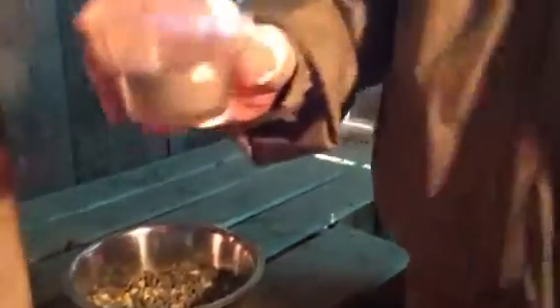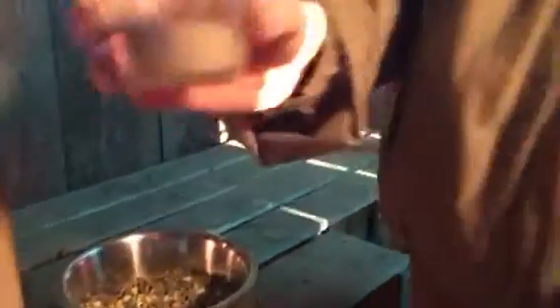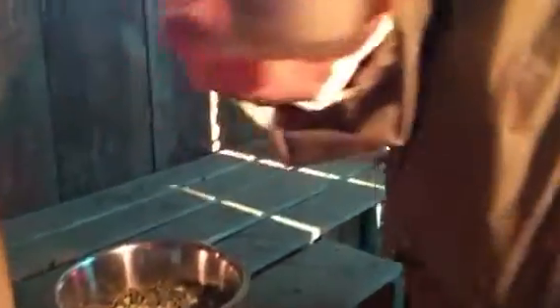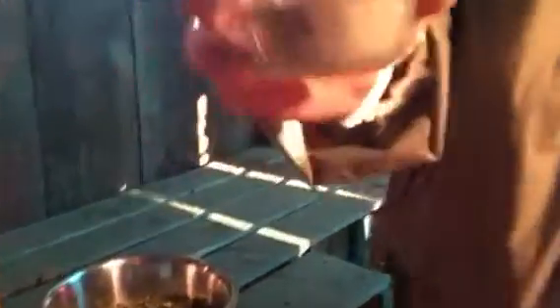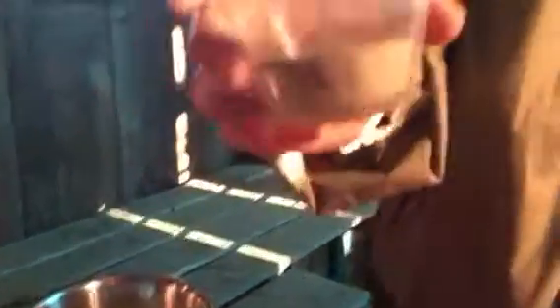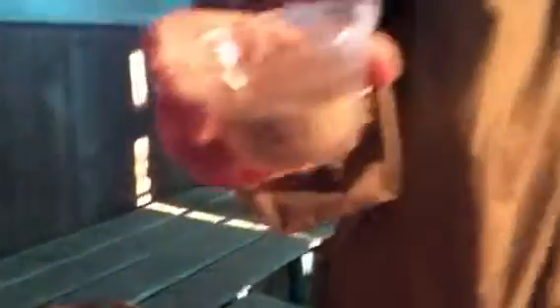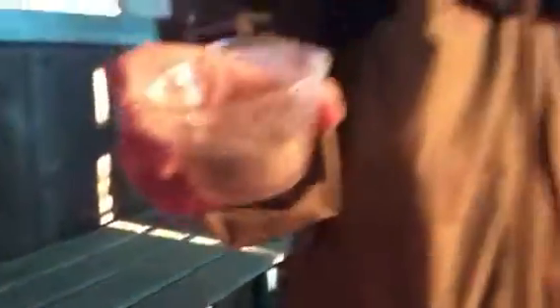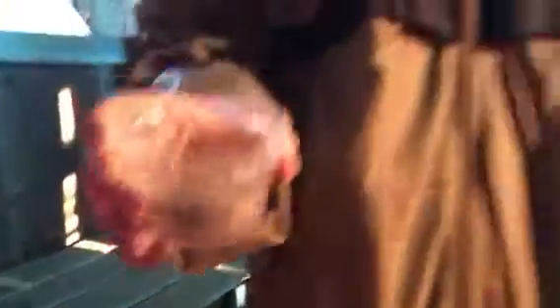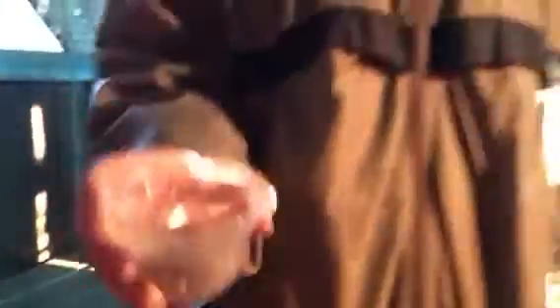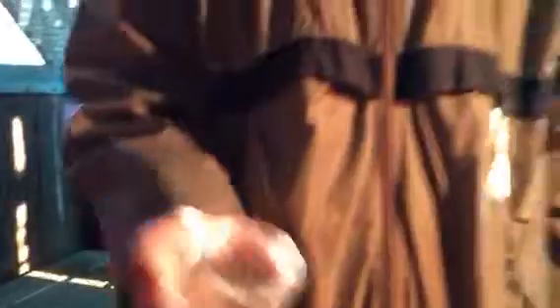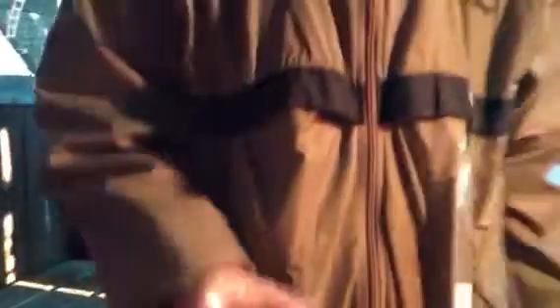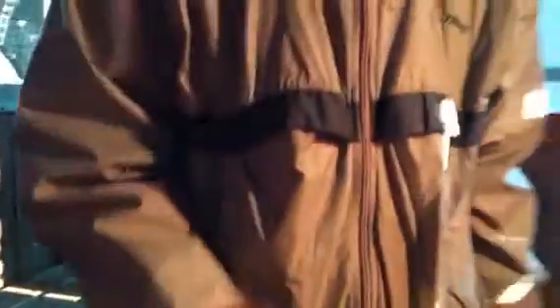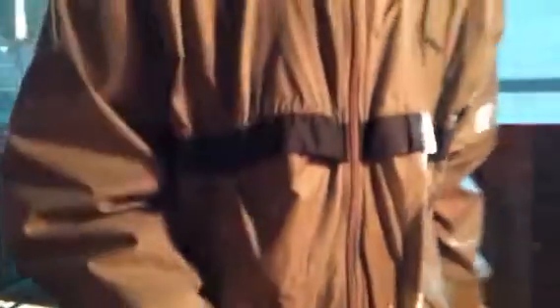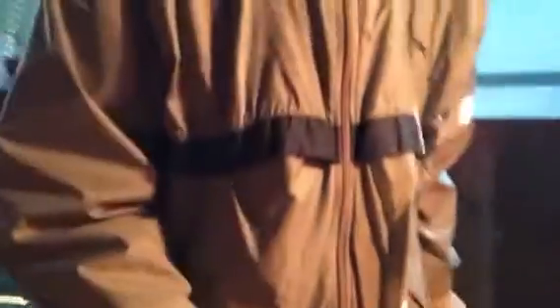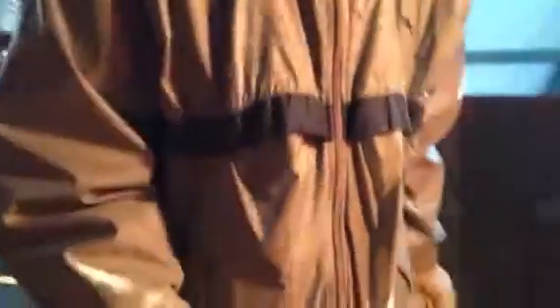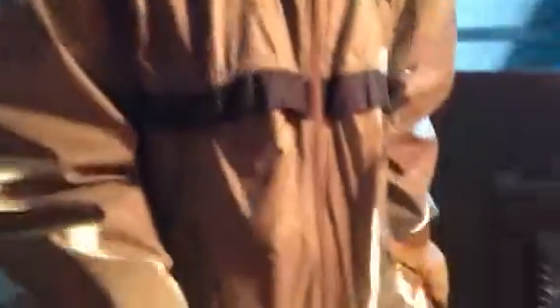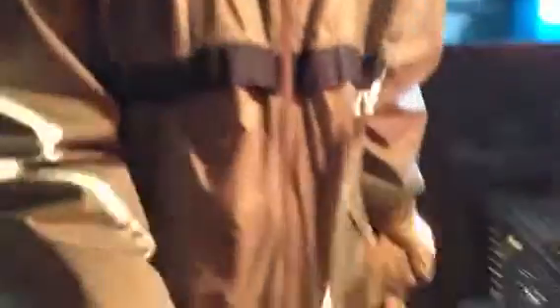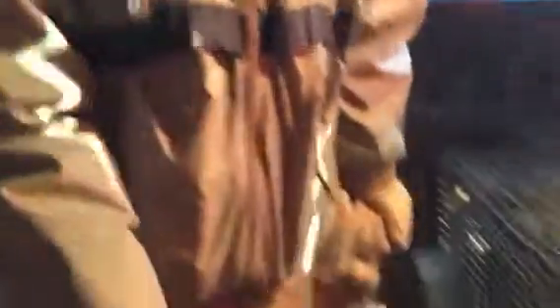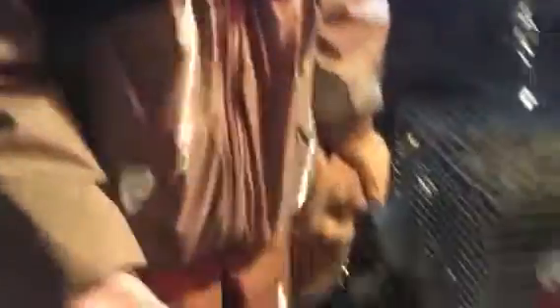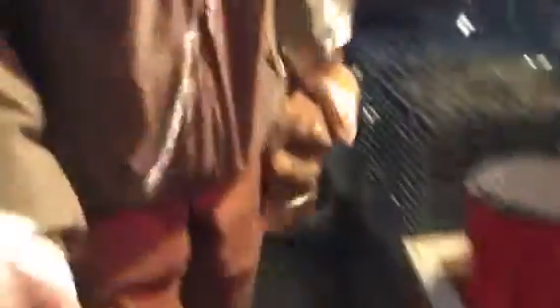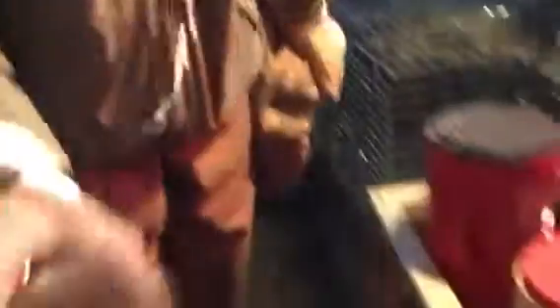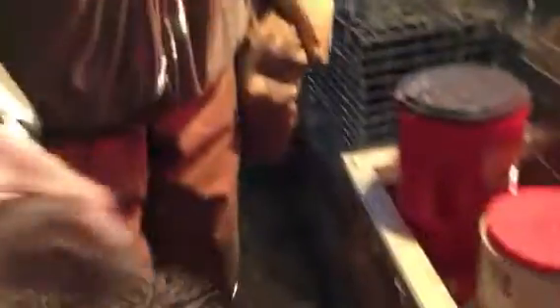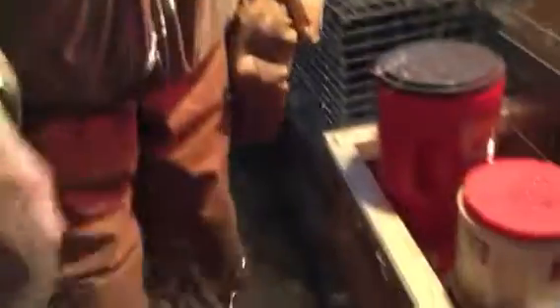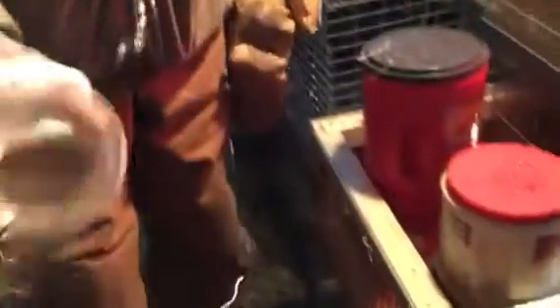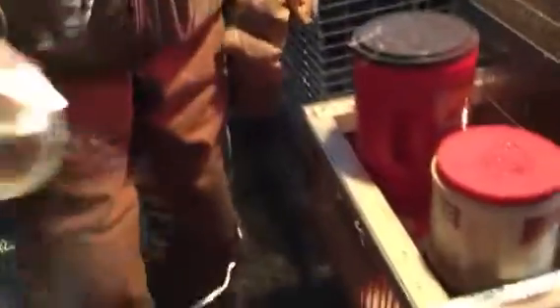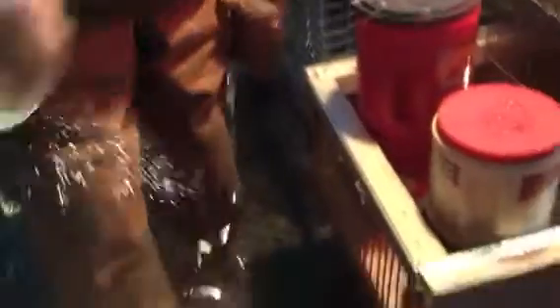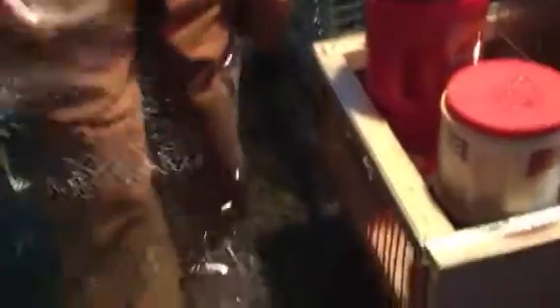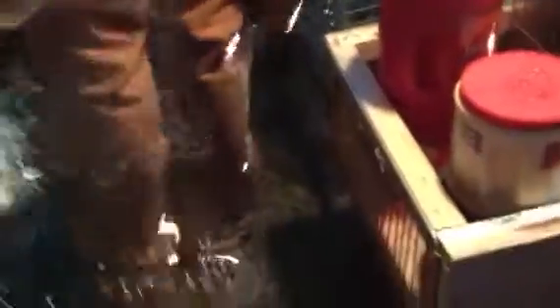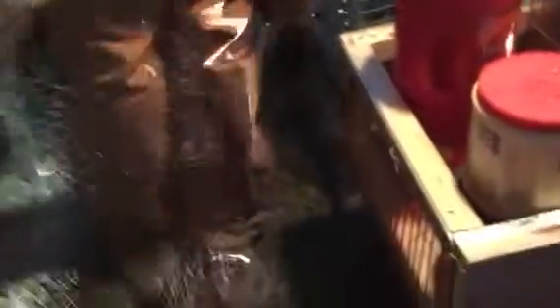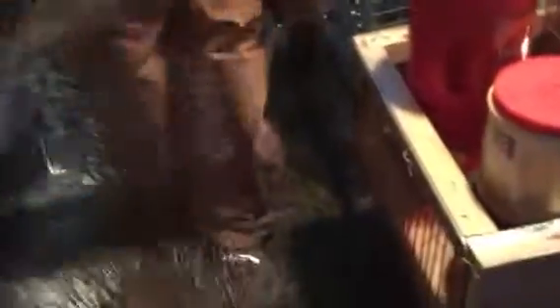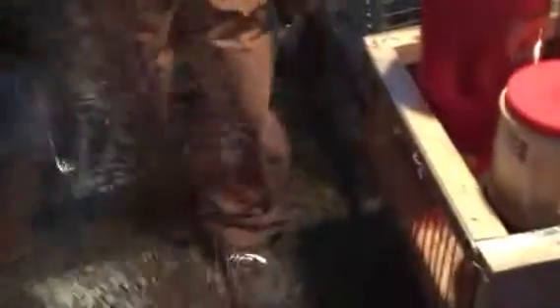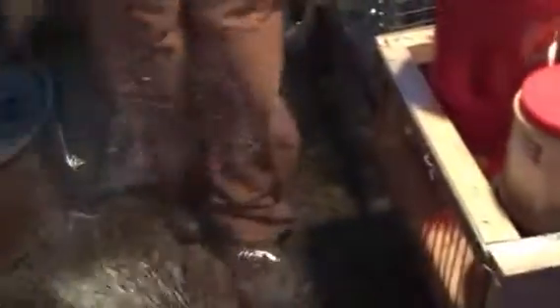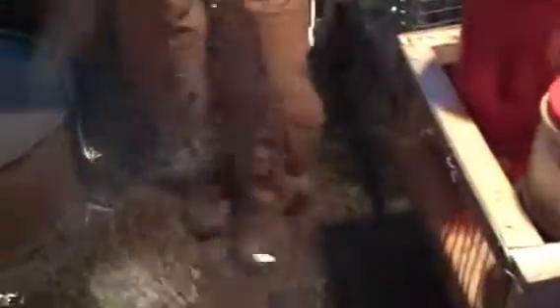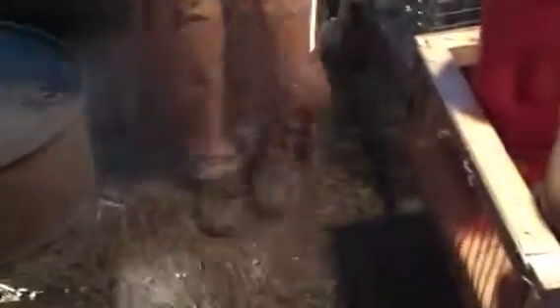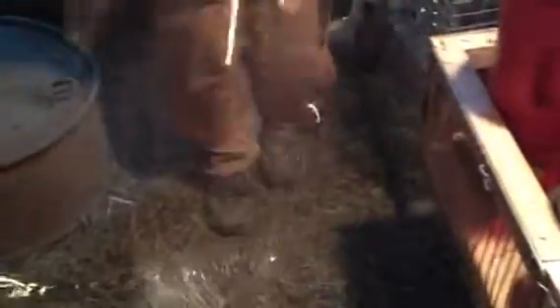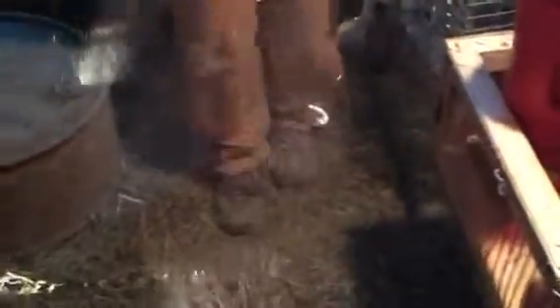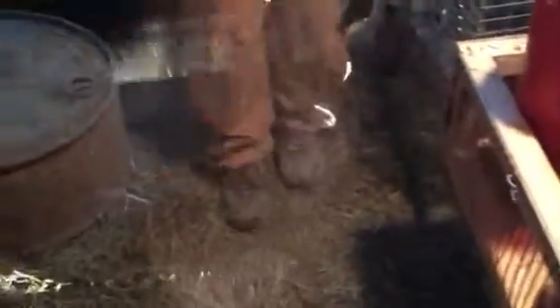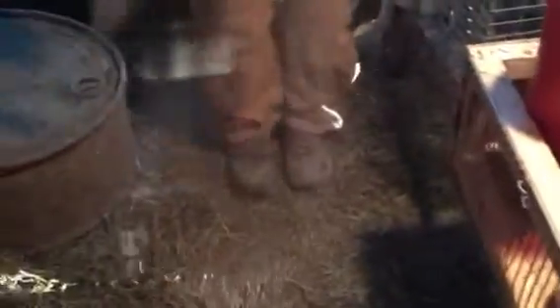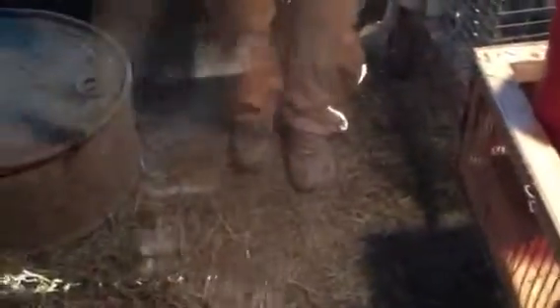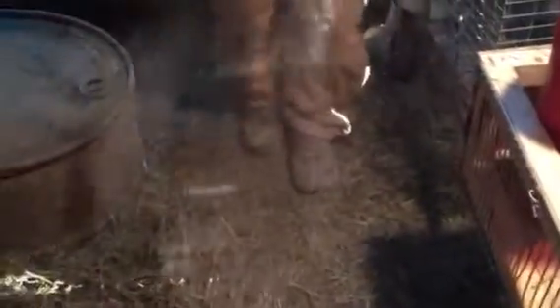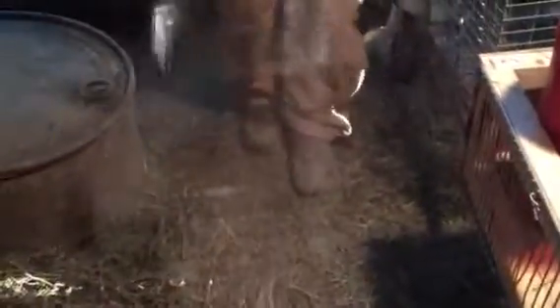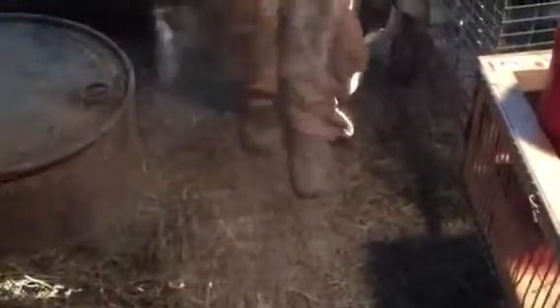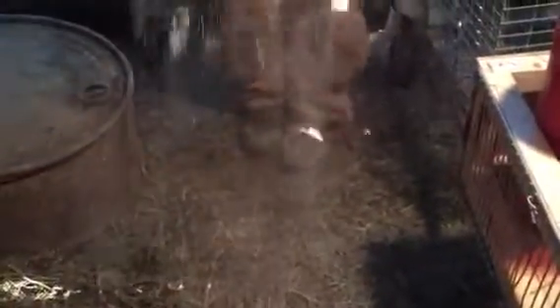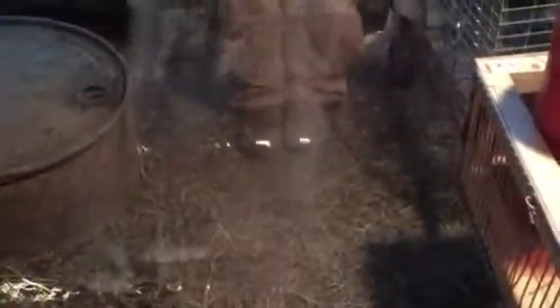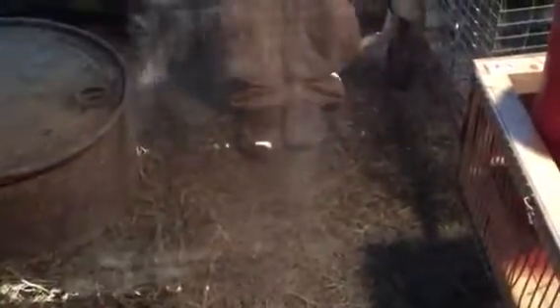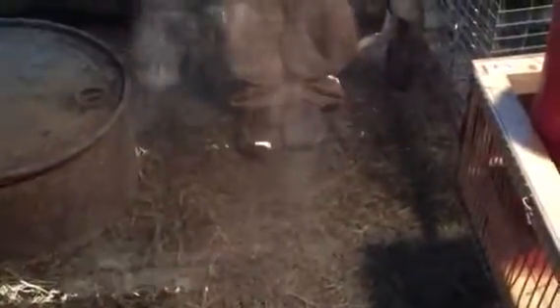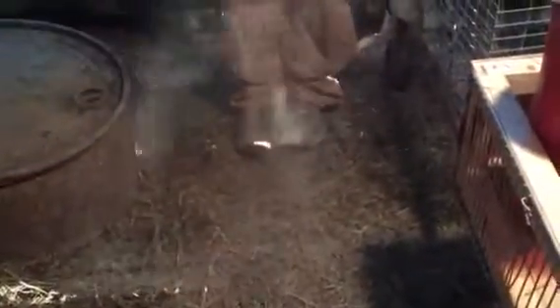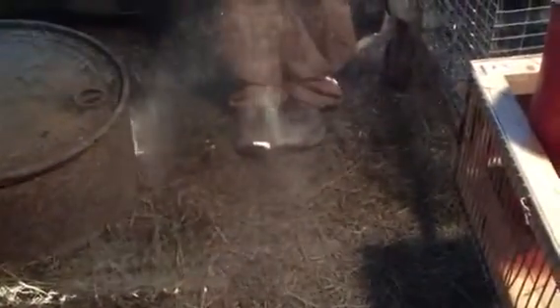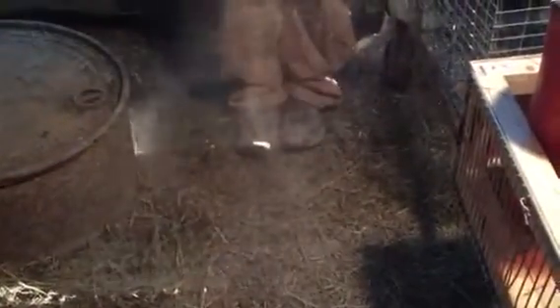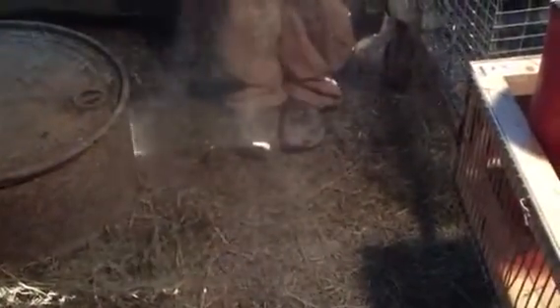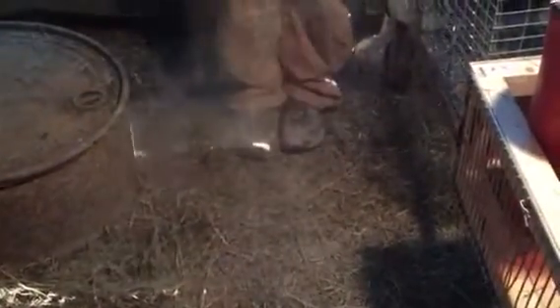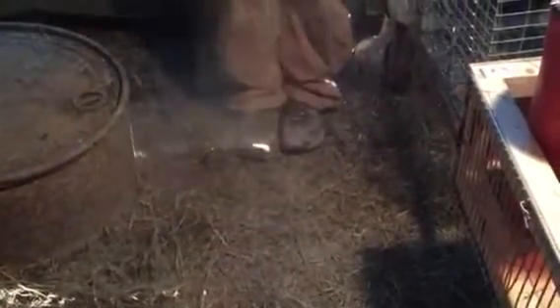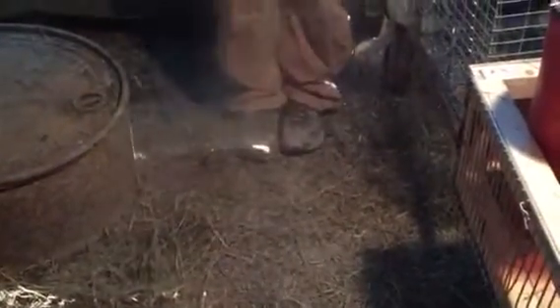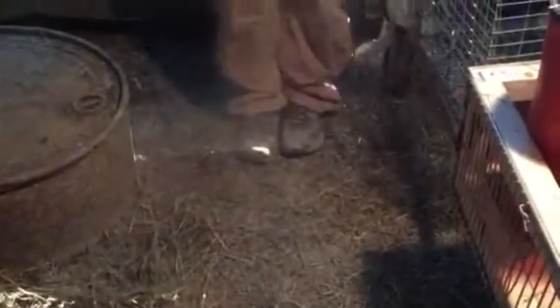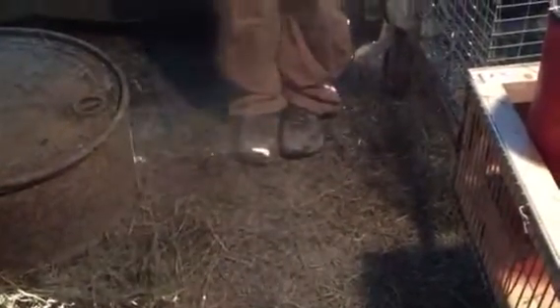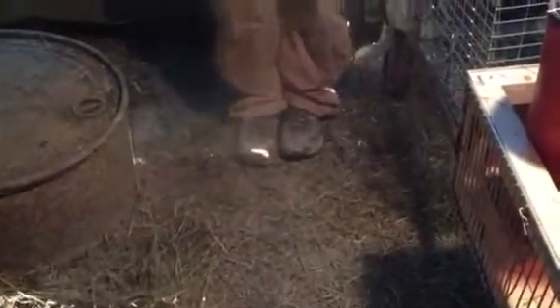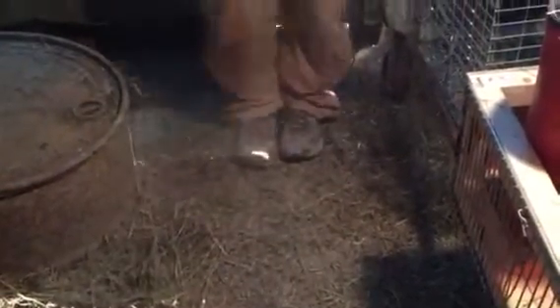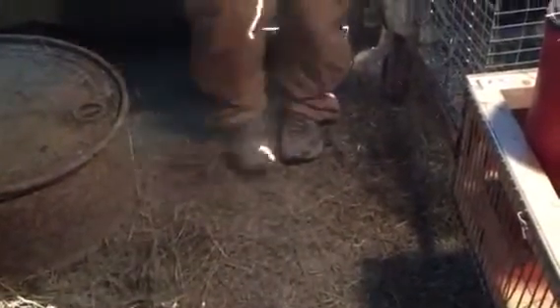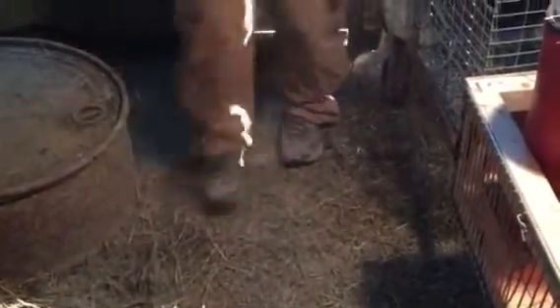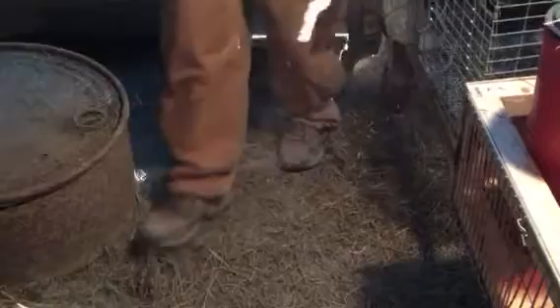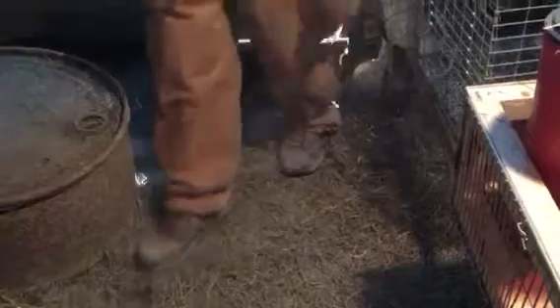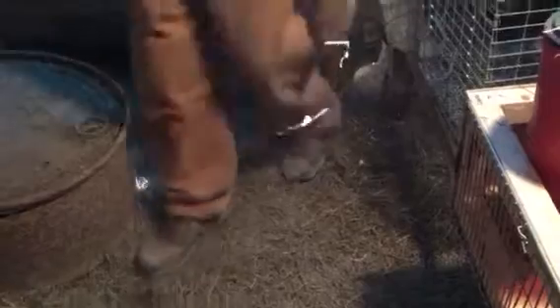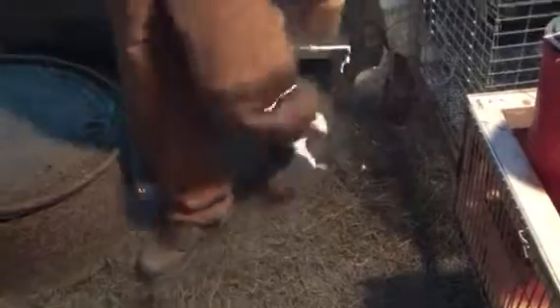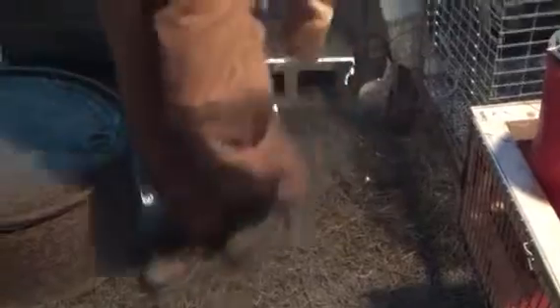Also, you can take your diatomaceous earth and sprinkle it on the floor of your barn and that will help with parasite issues.